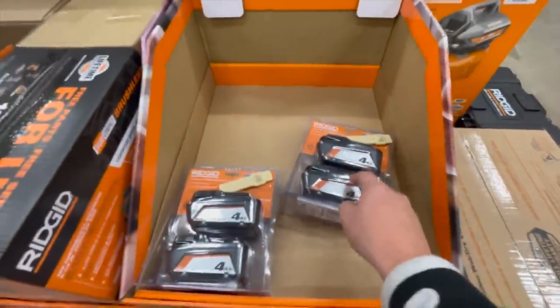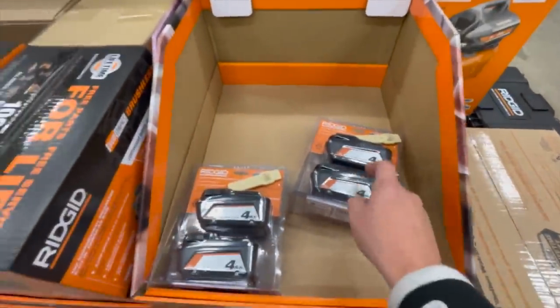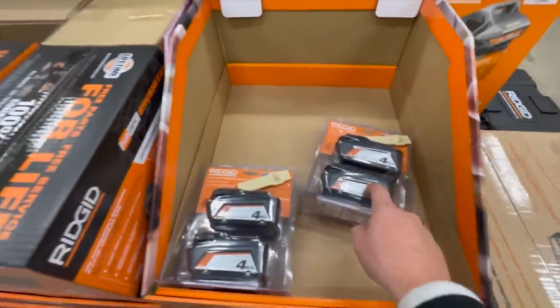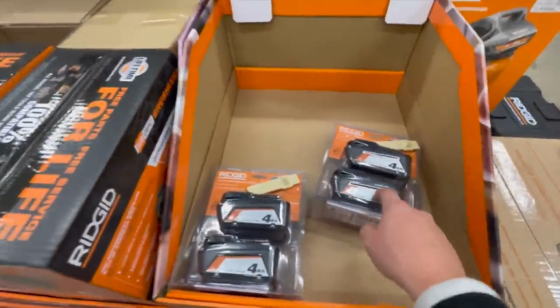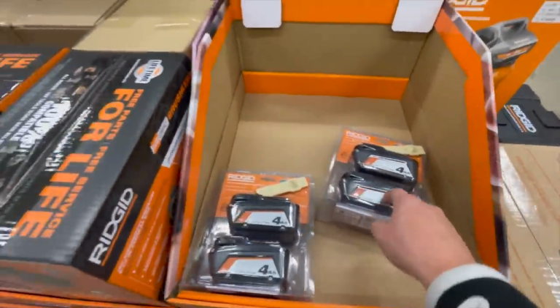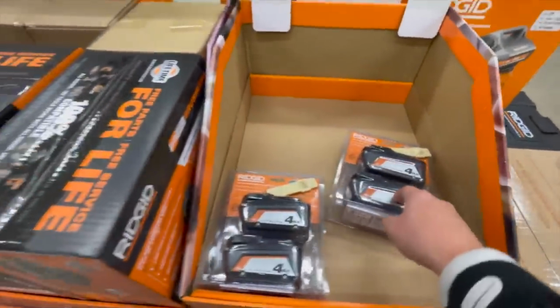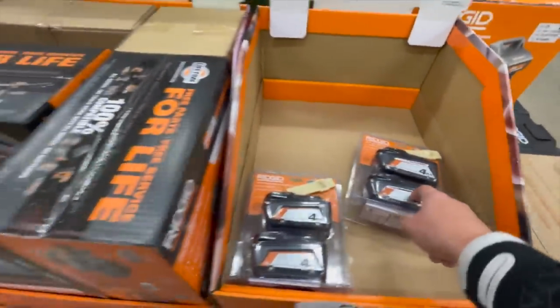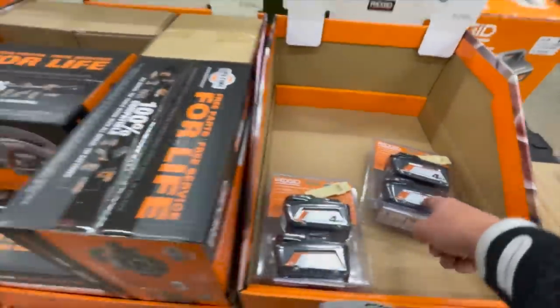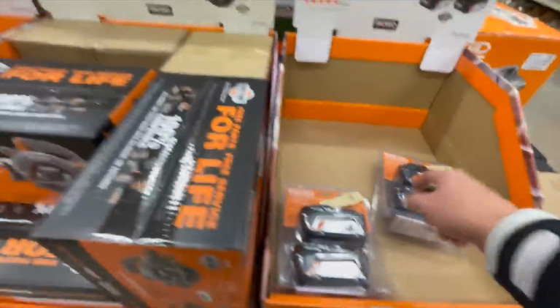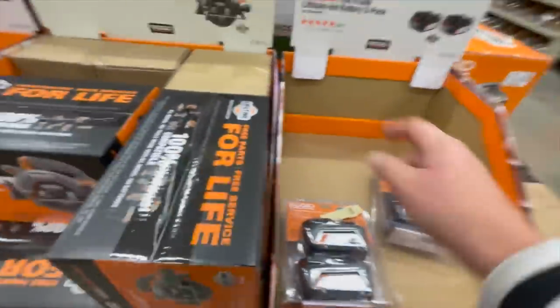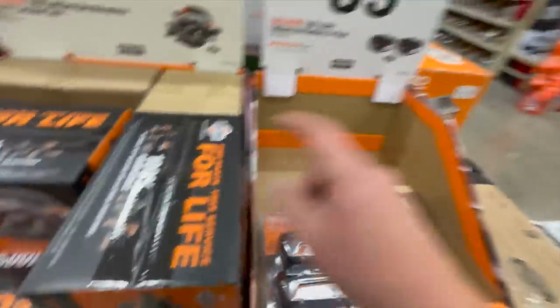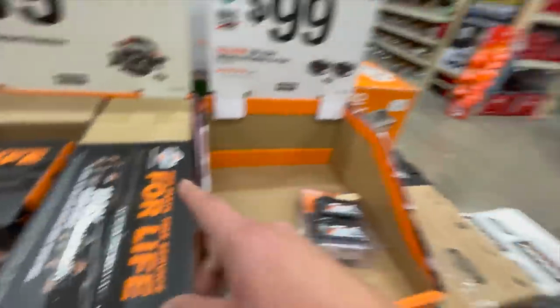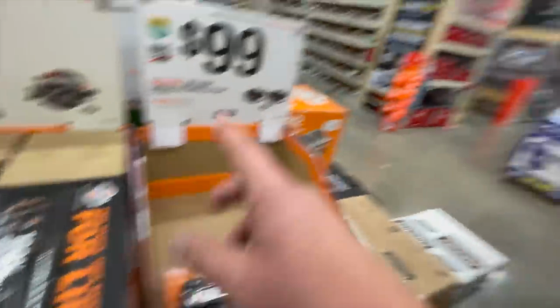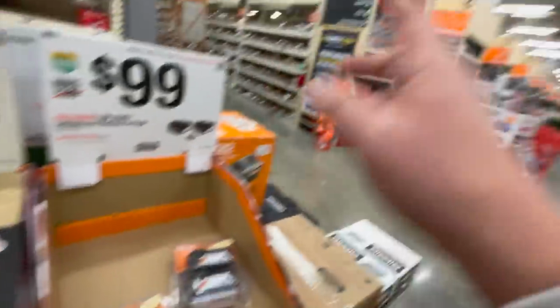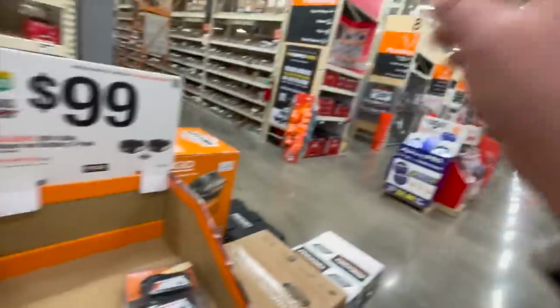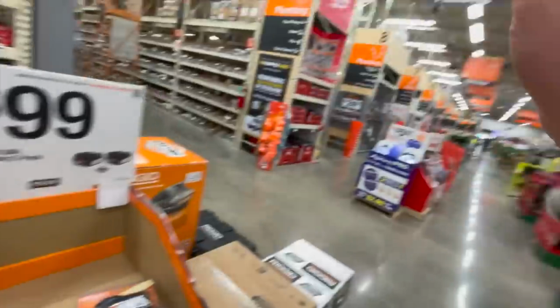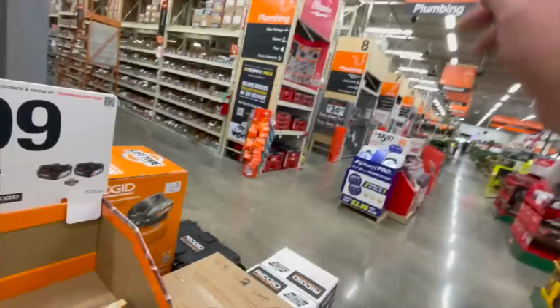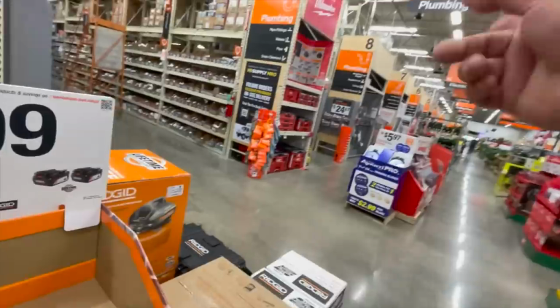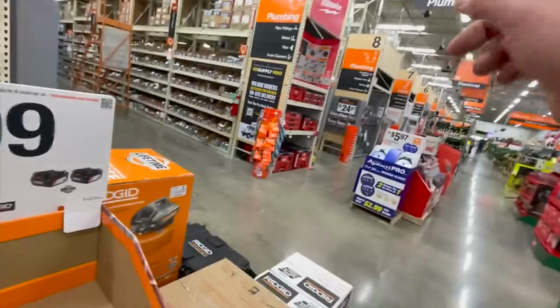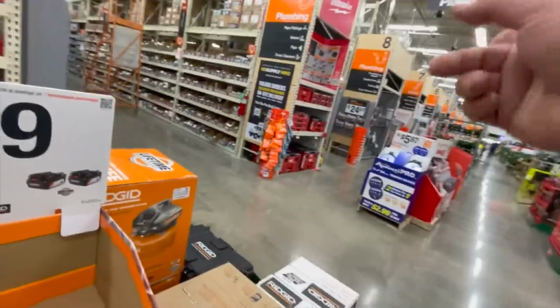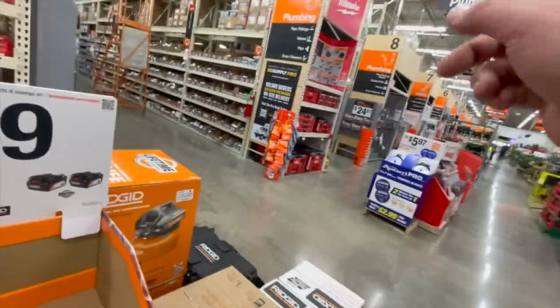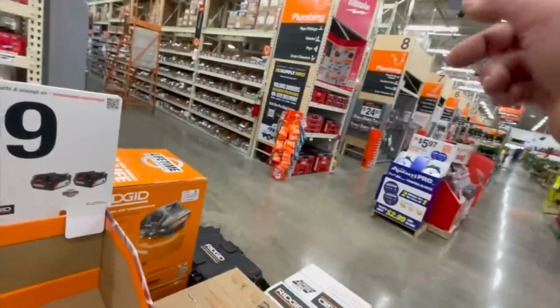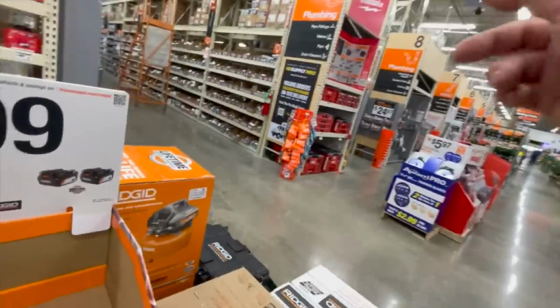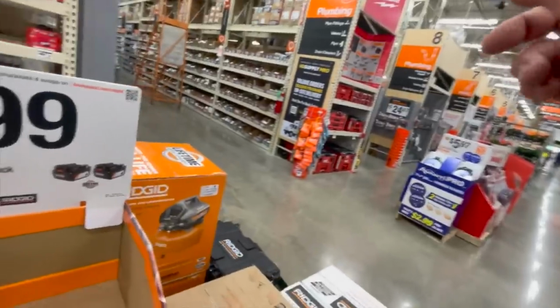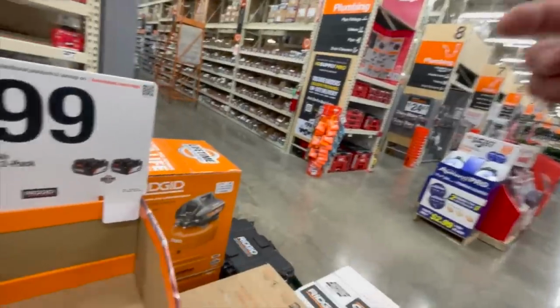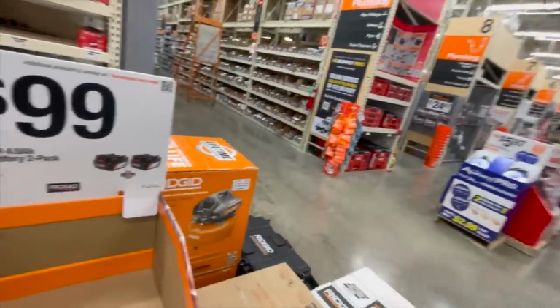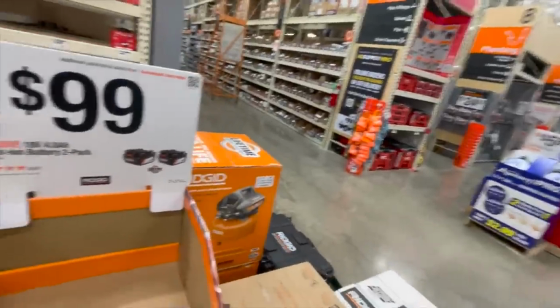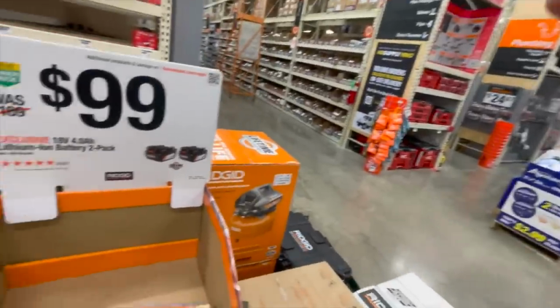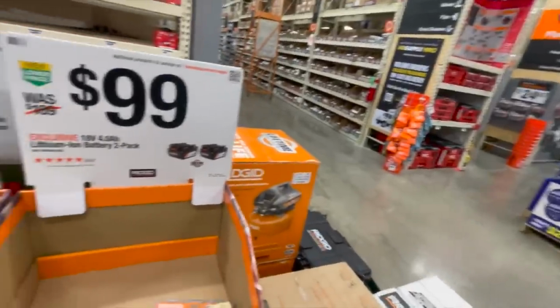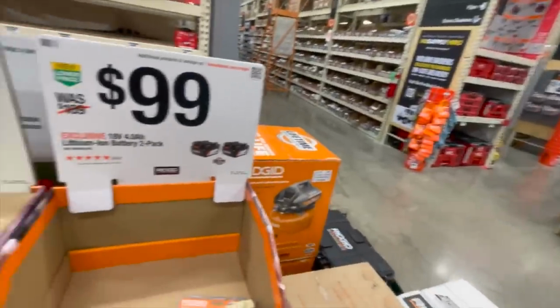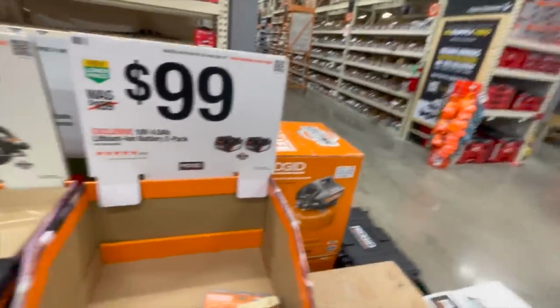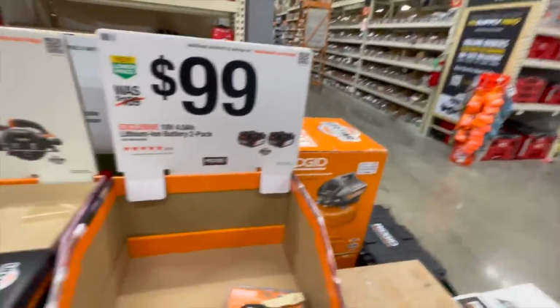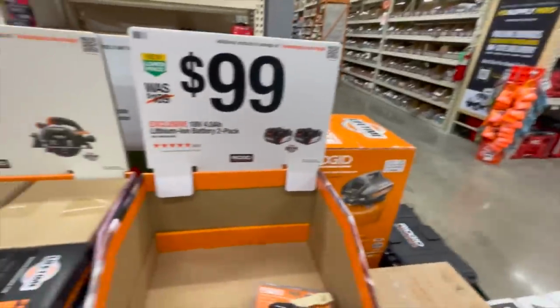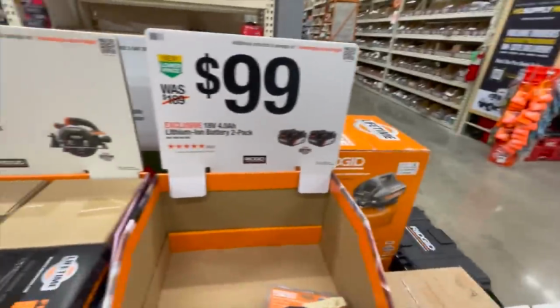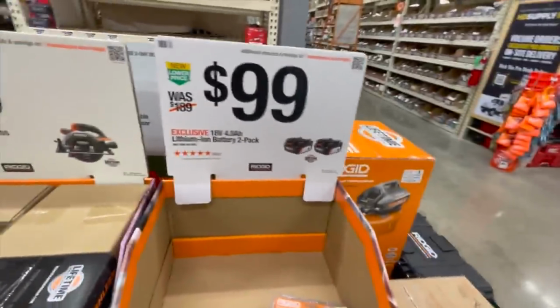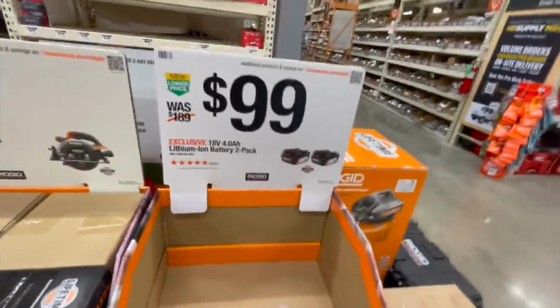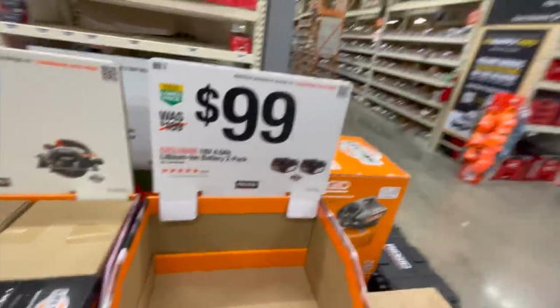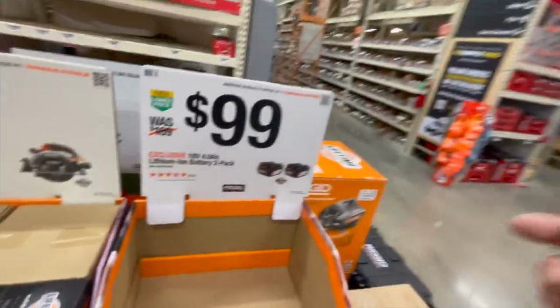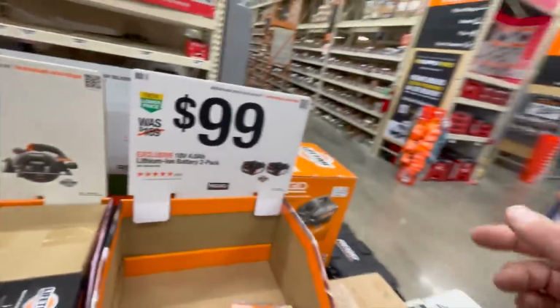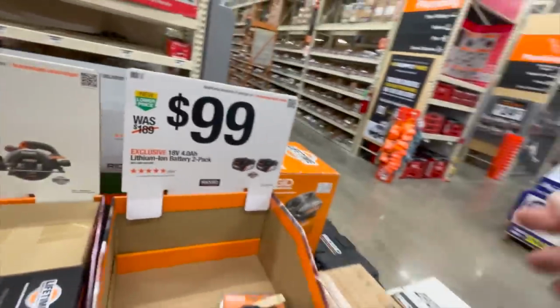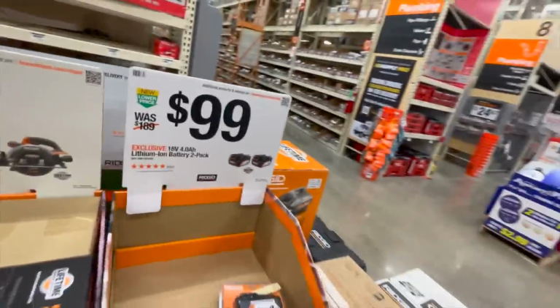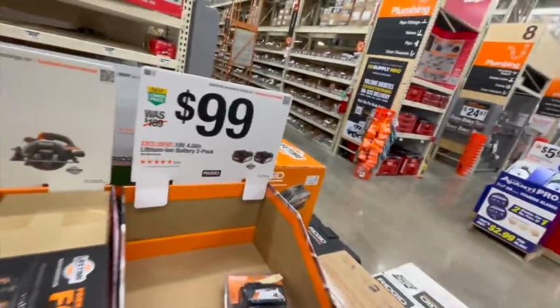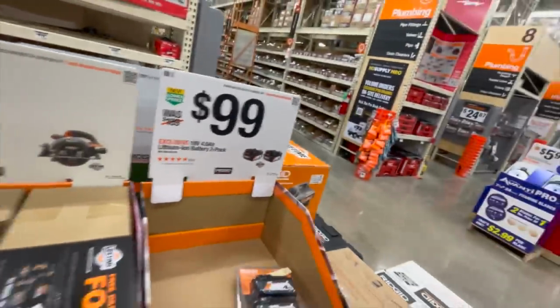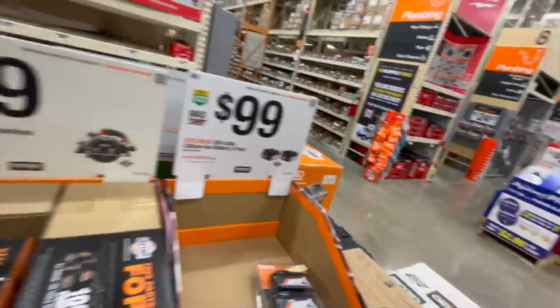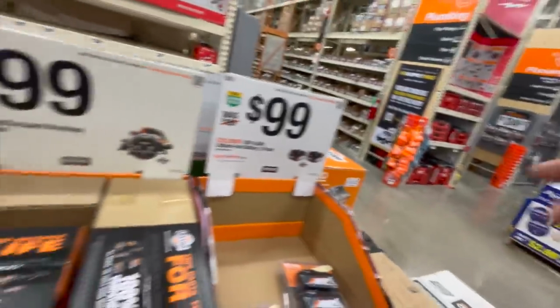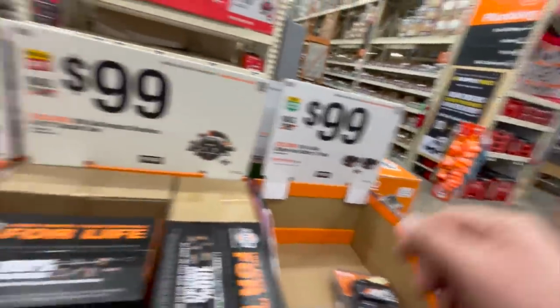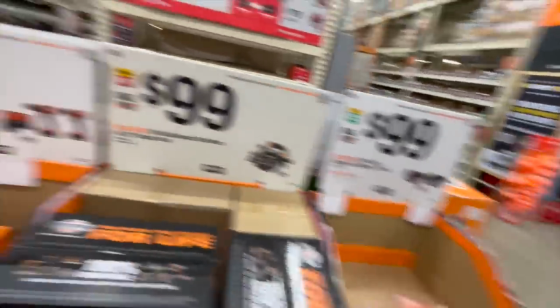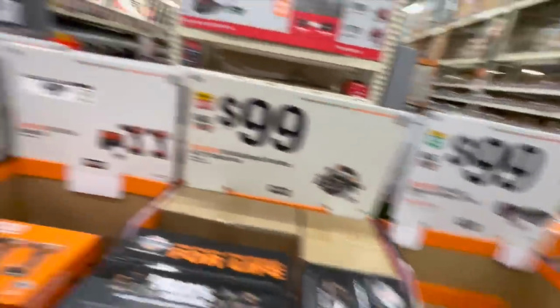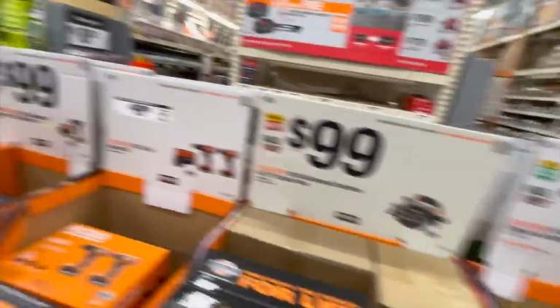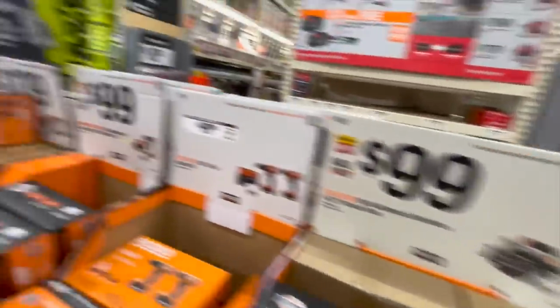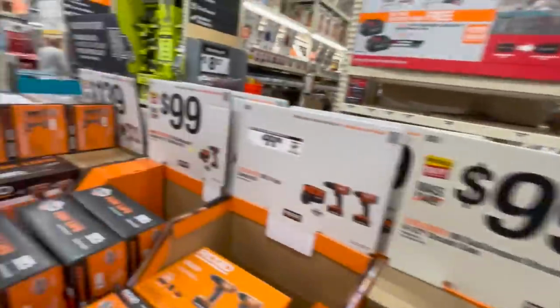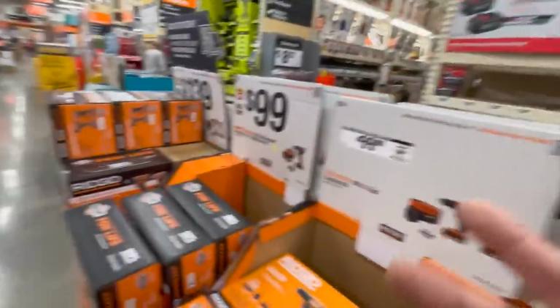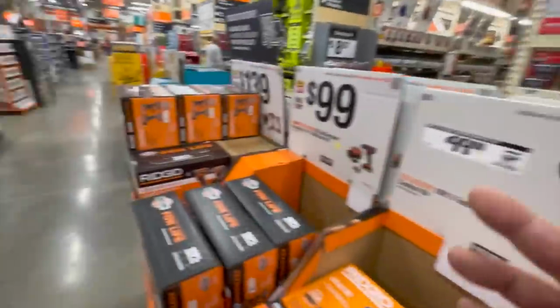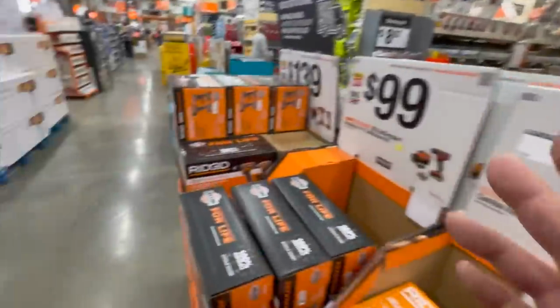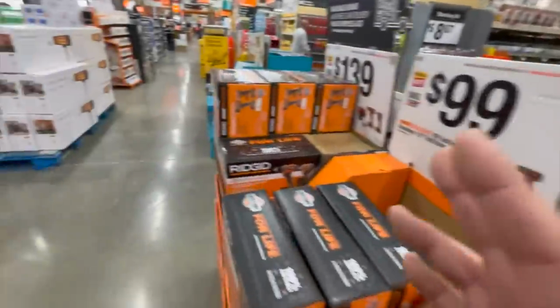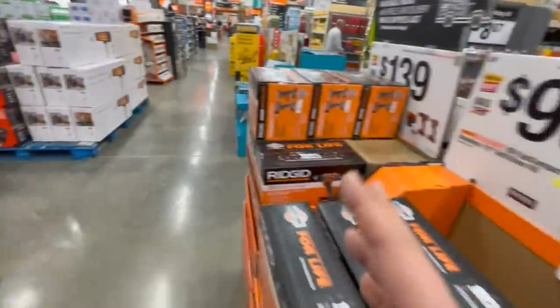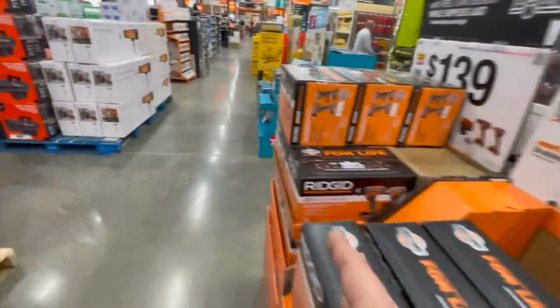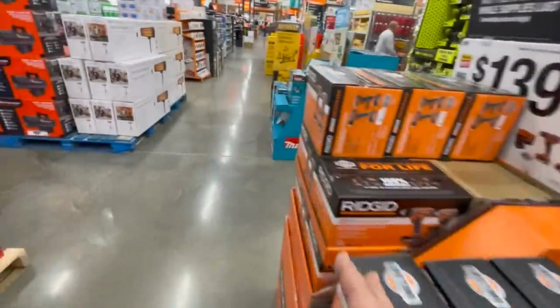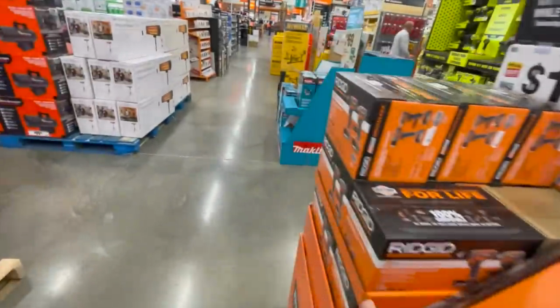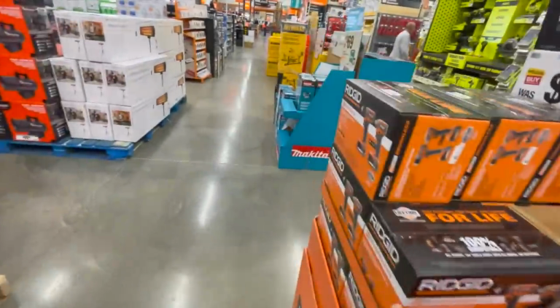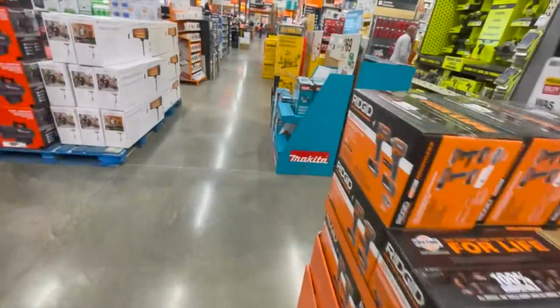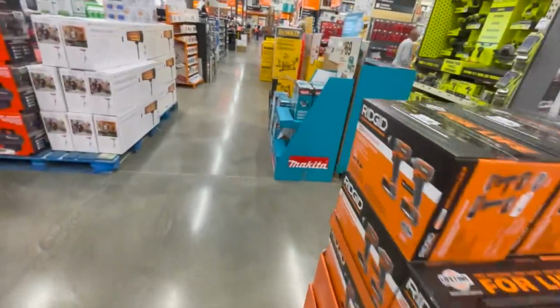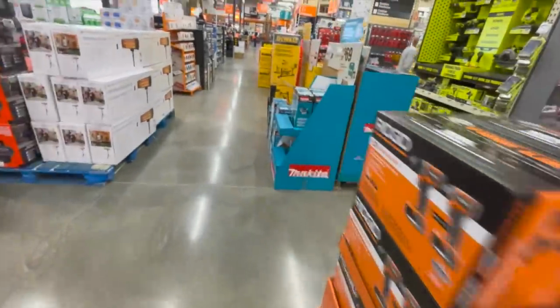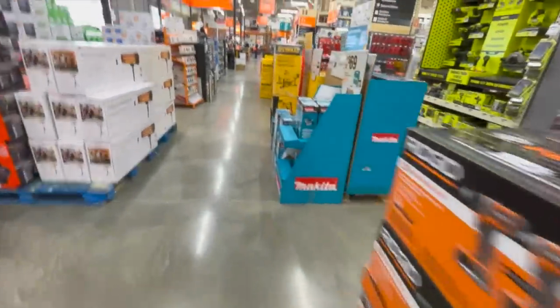Not bad. To get that Ryobi brushed impact wrench — that's a good deal, actually.